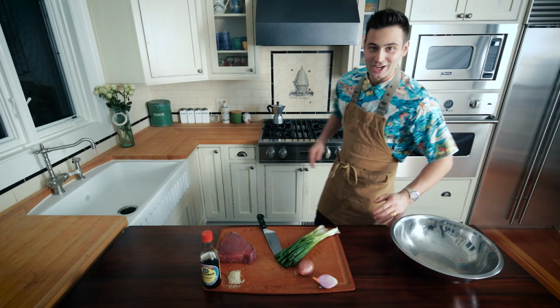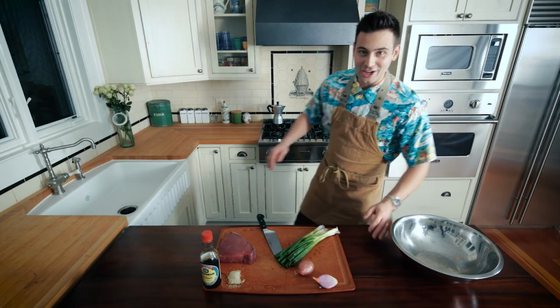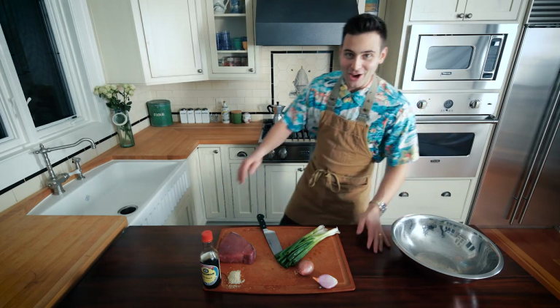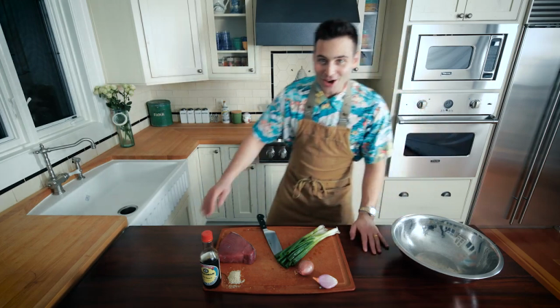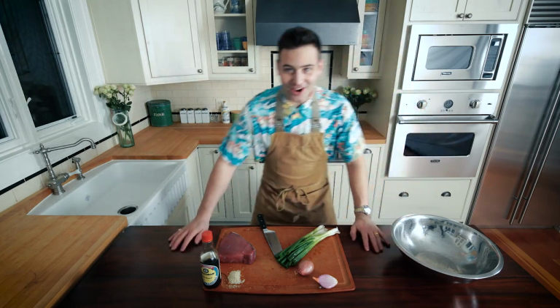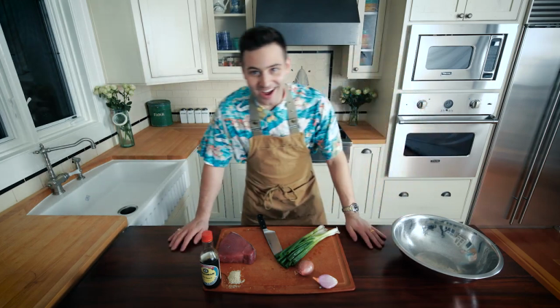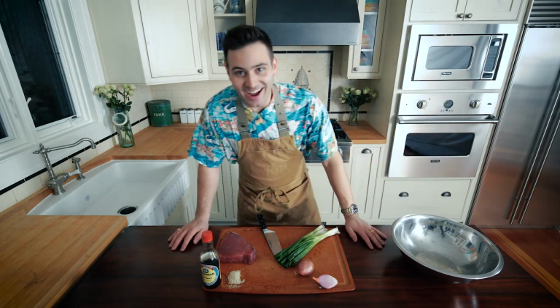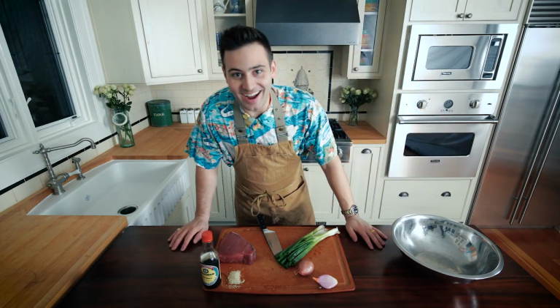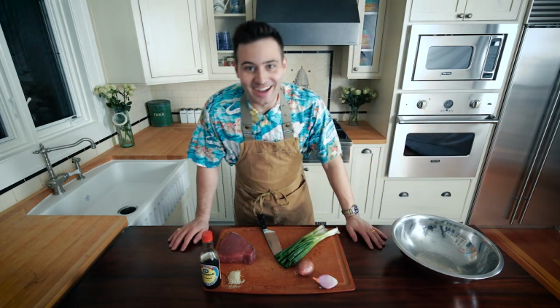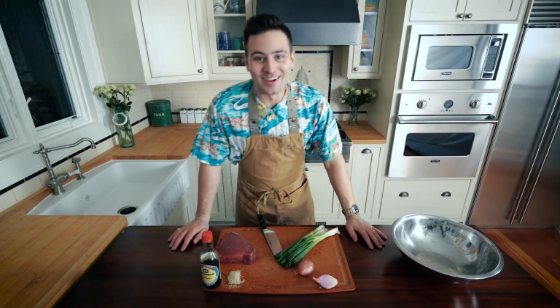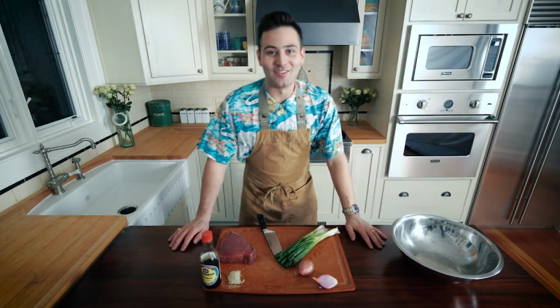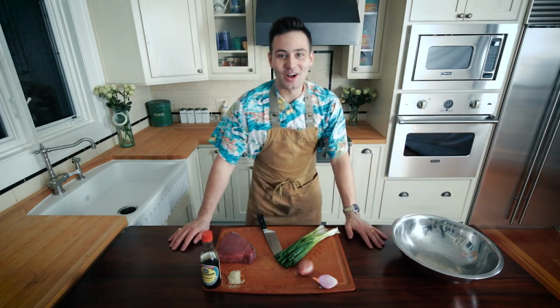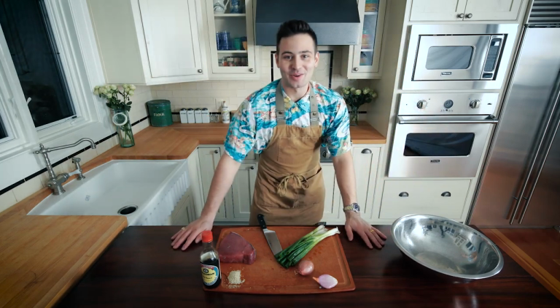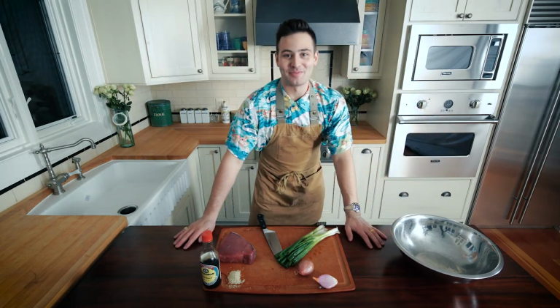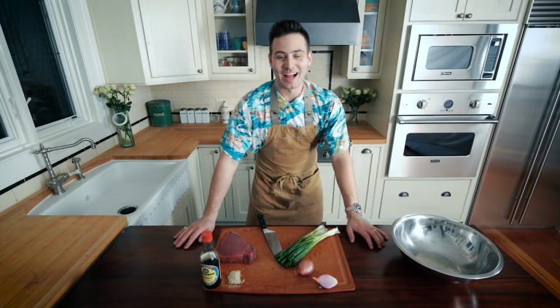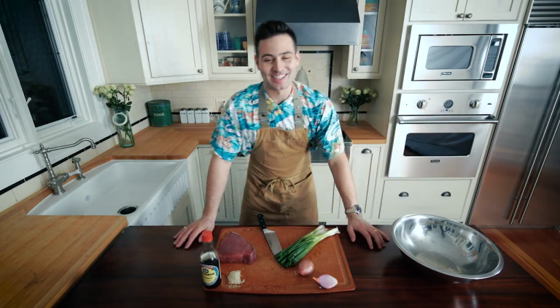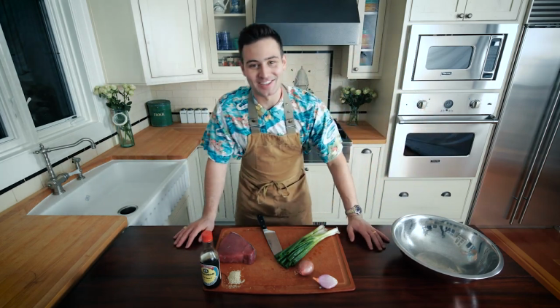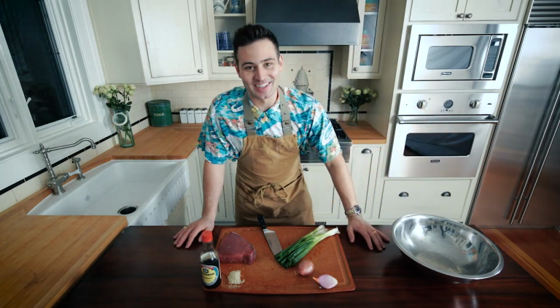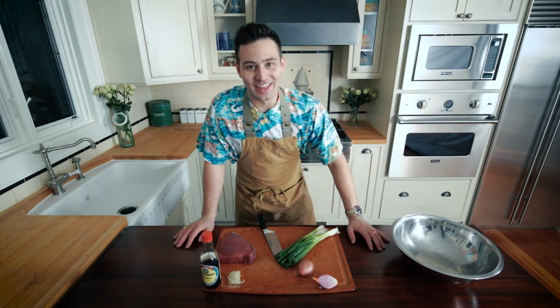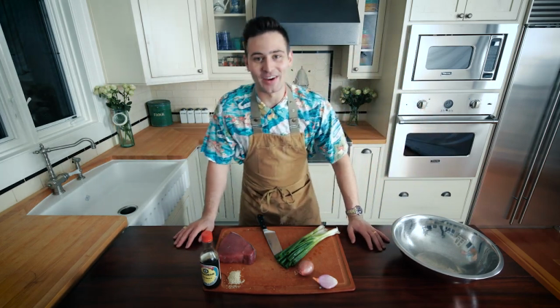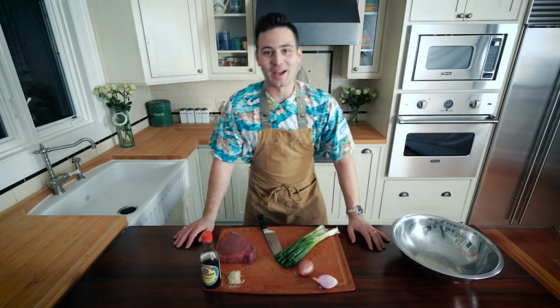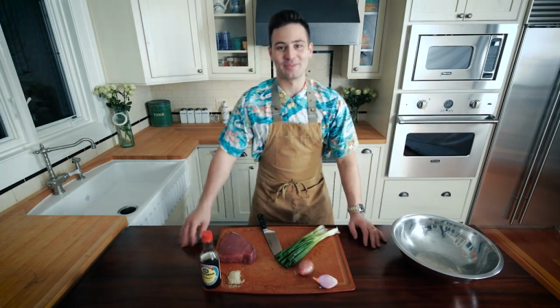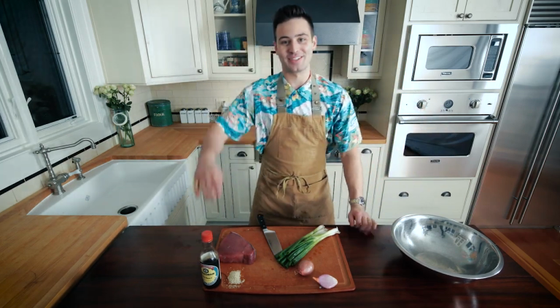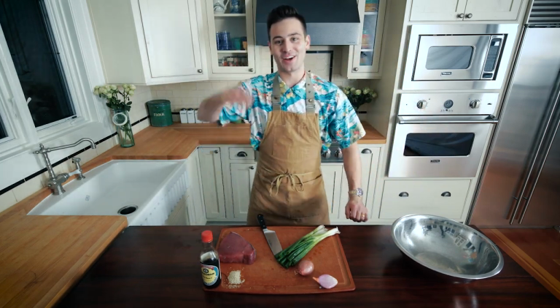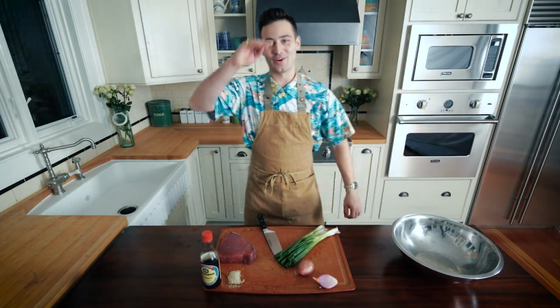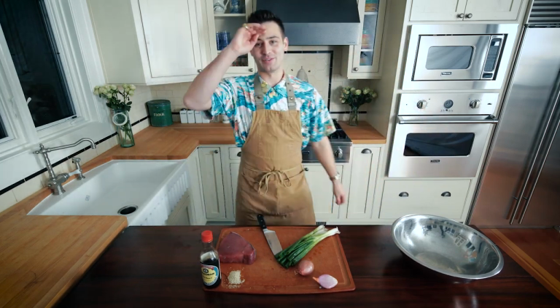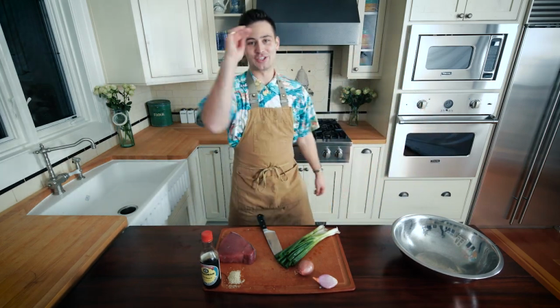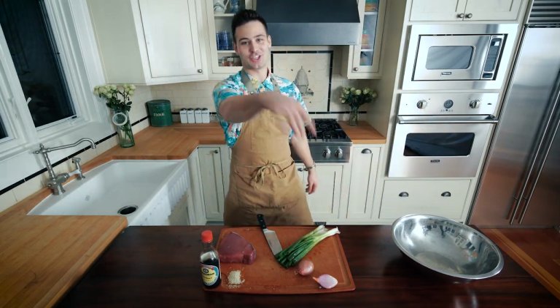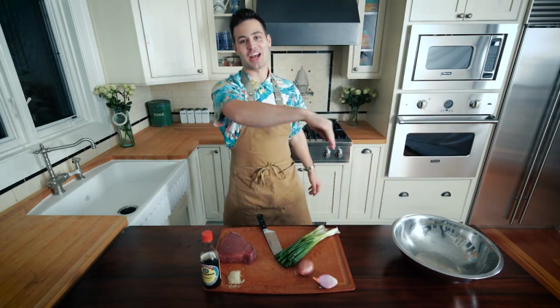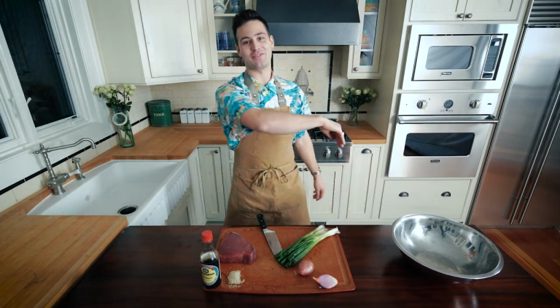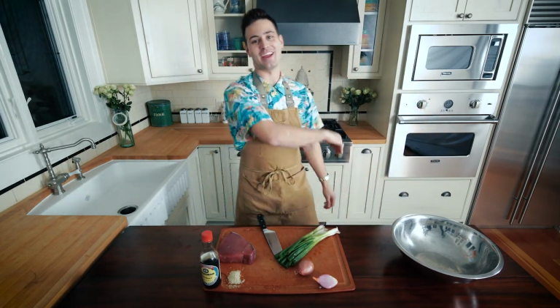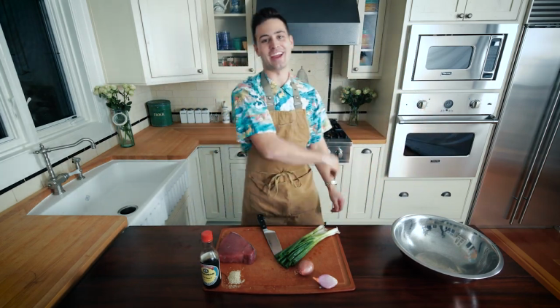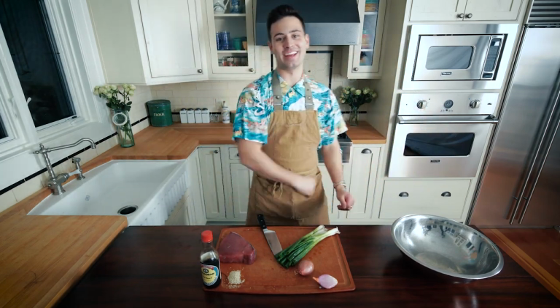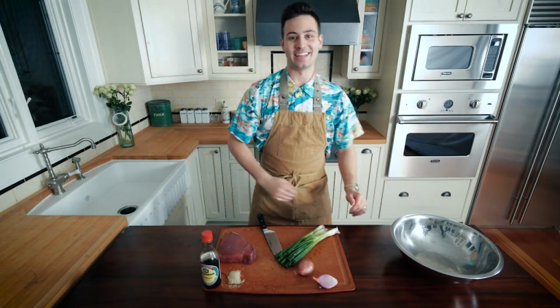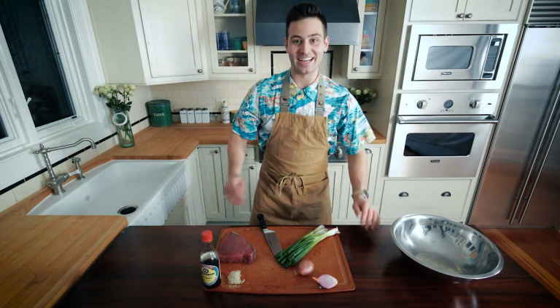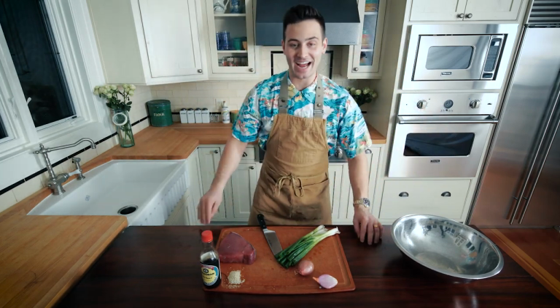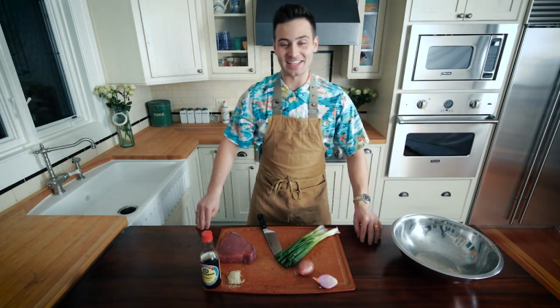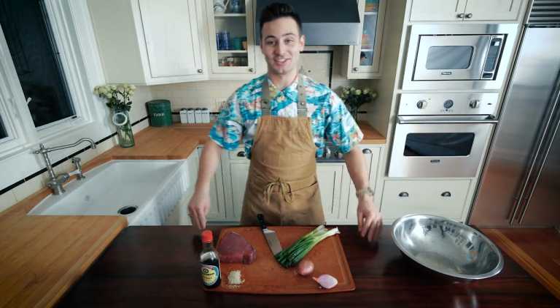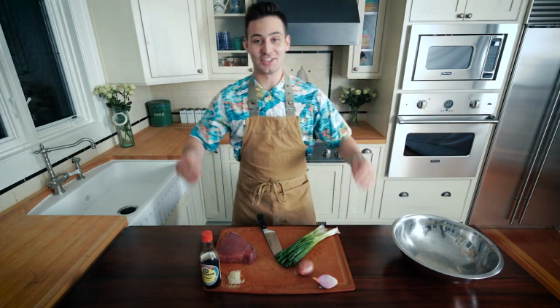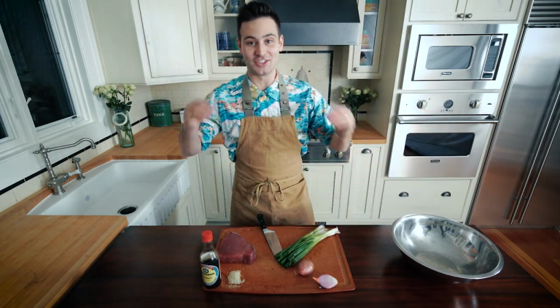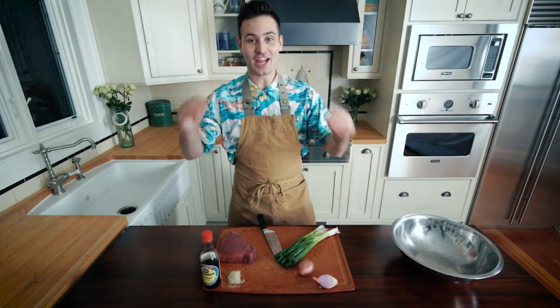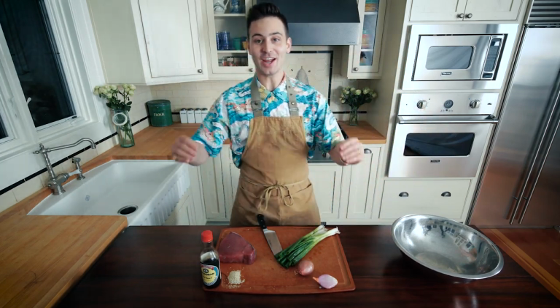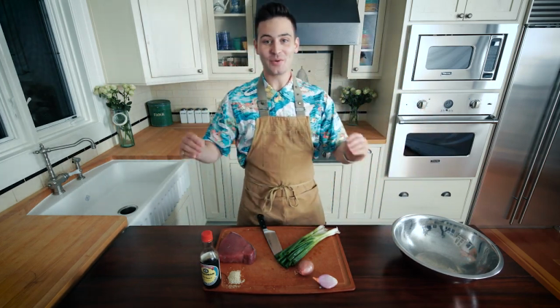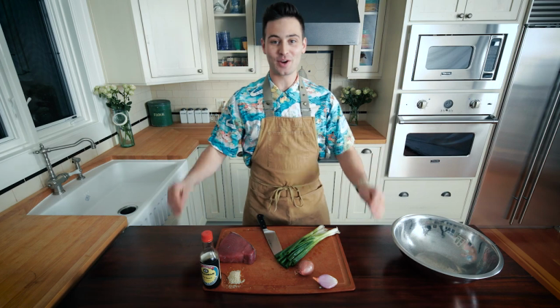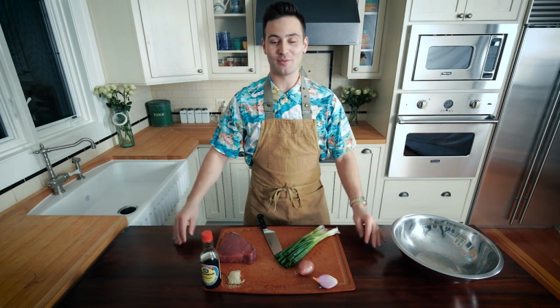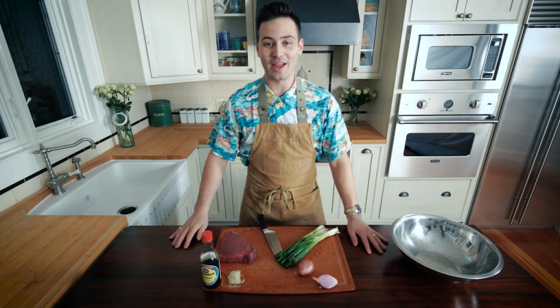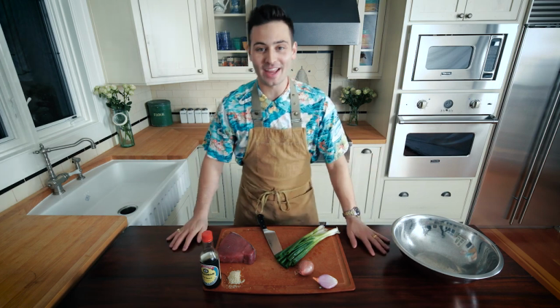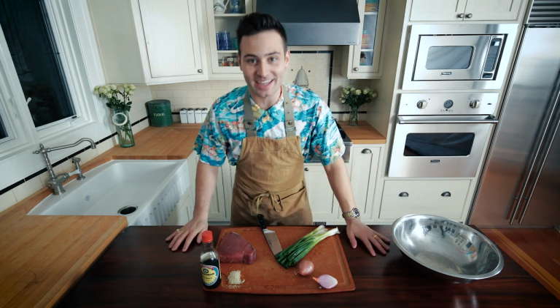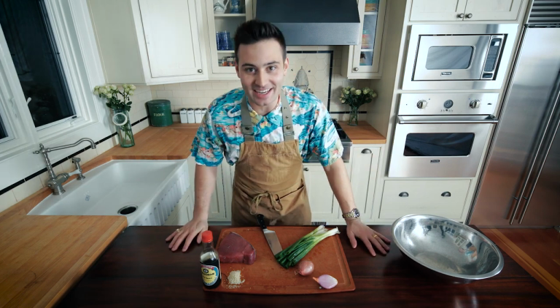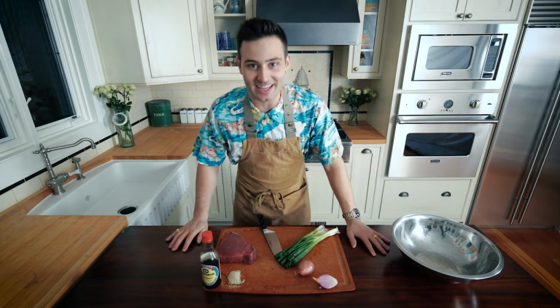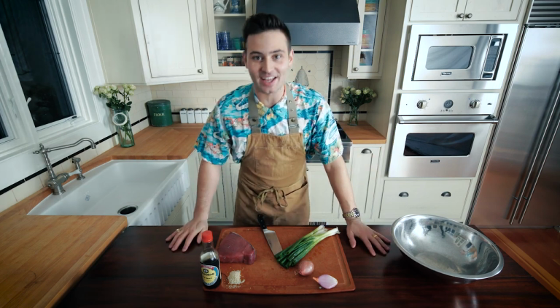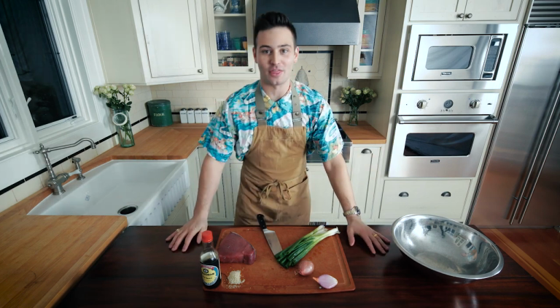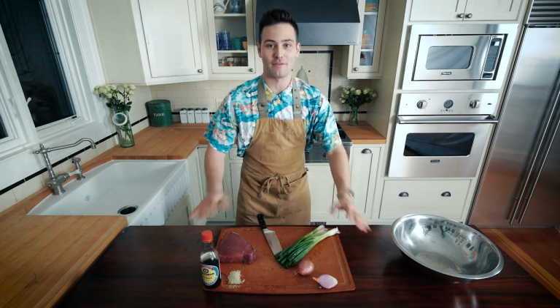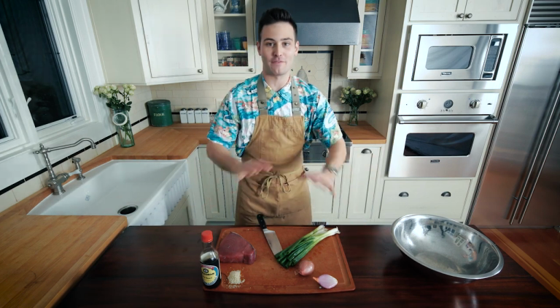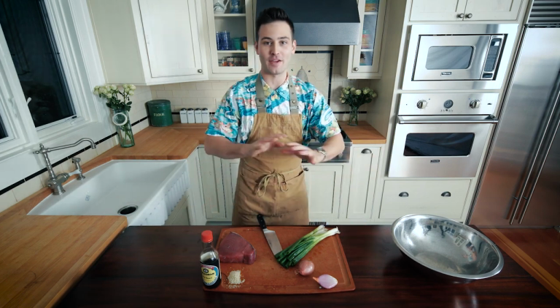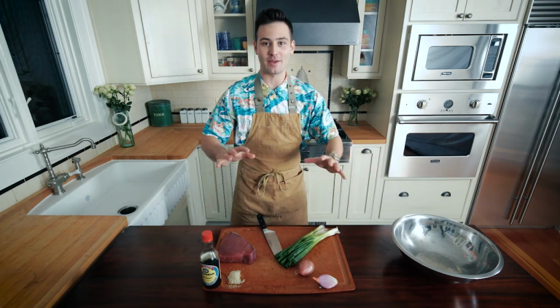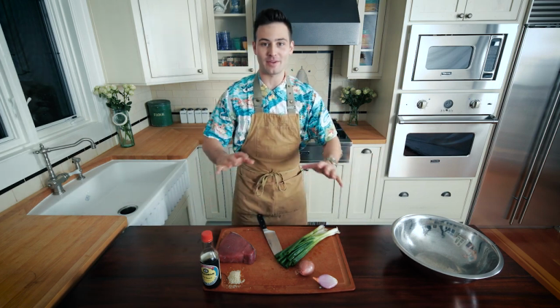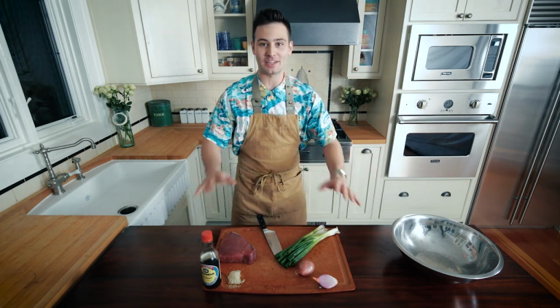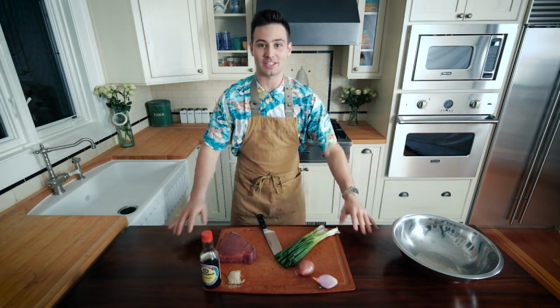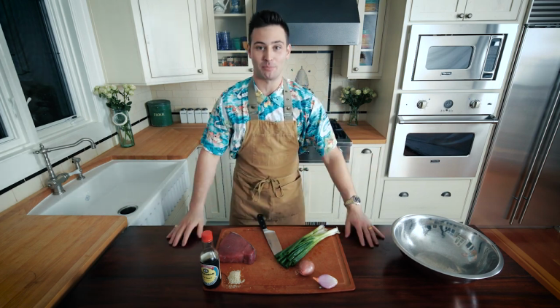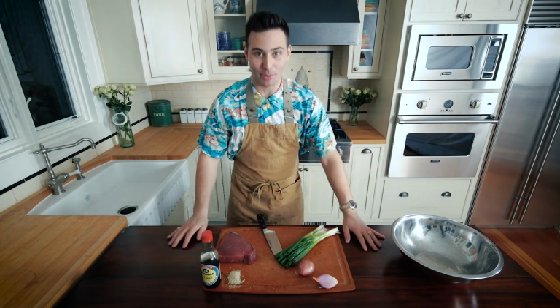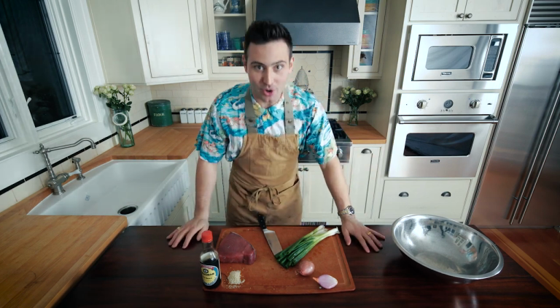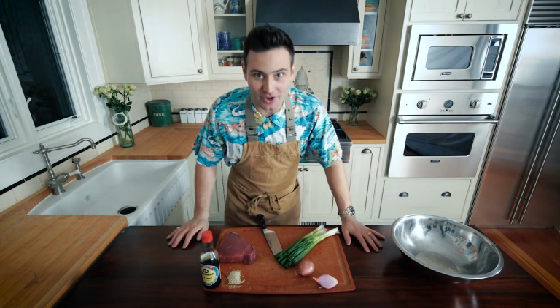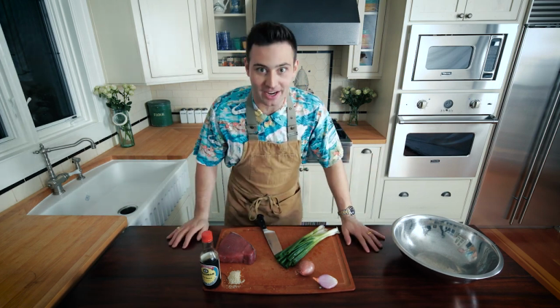Aloha! Welcome back to another episode of Chef Andy. Today we are making the famous poke.